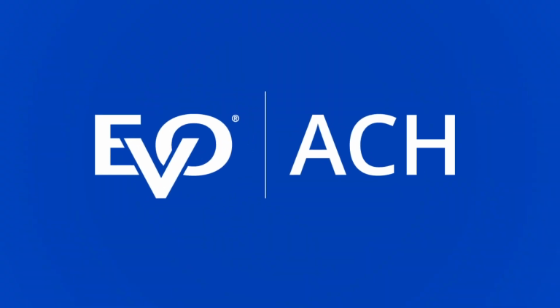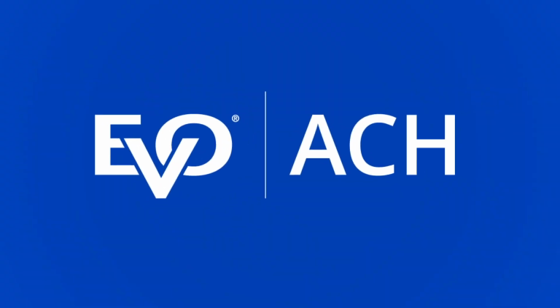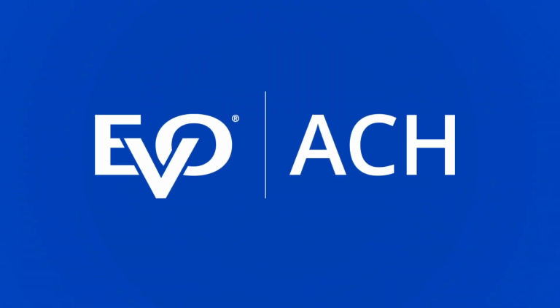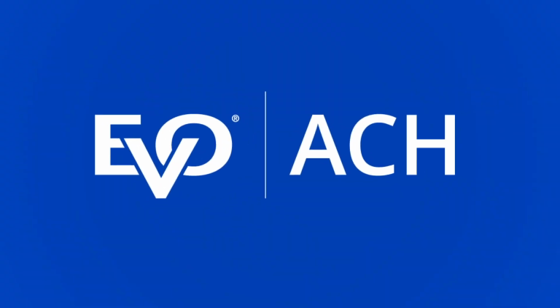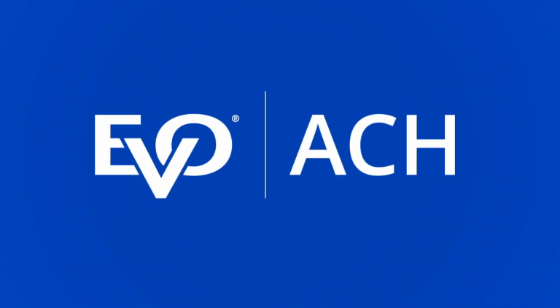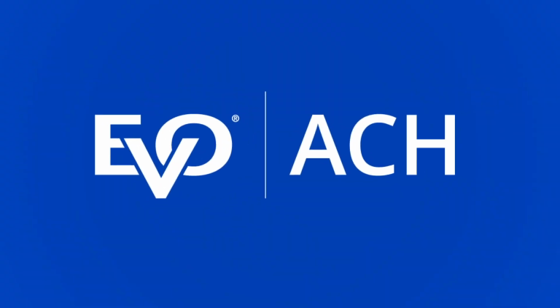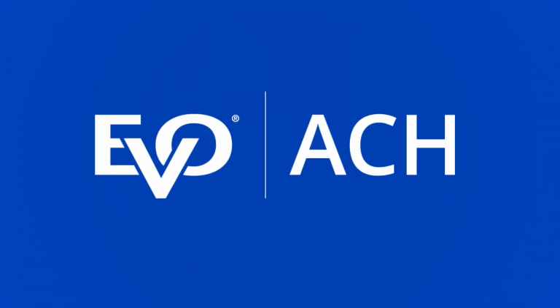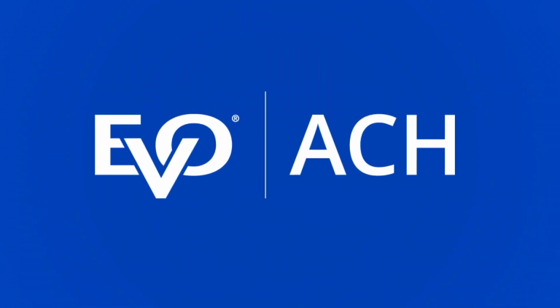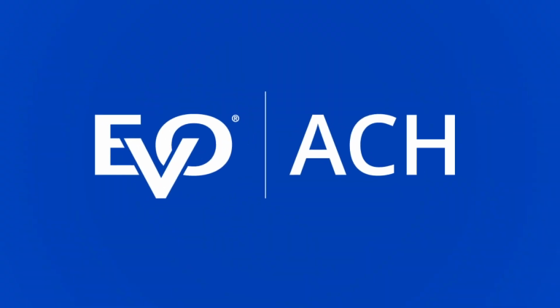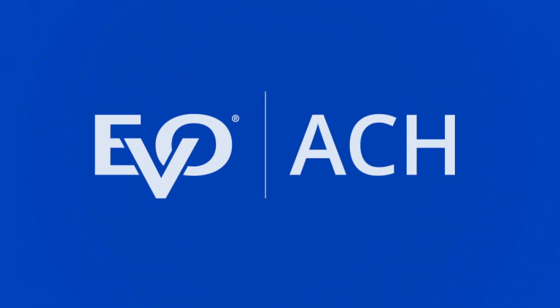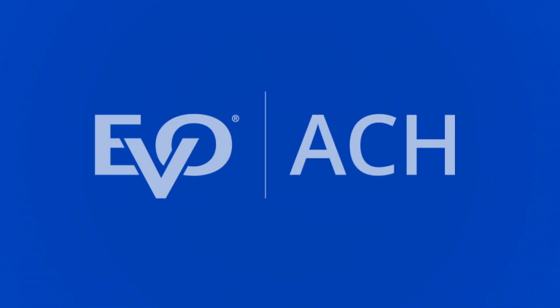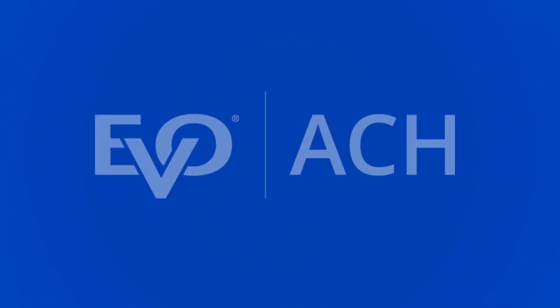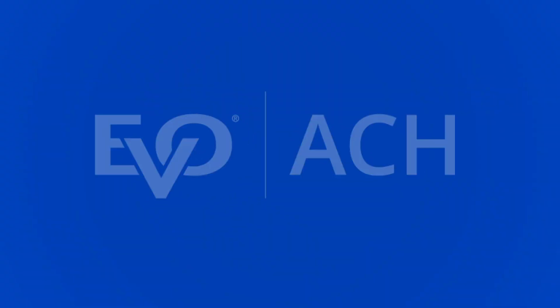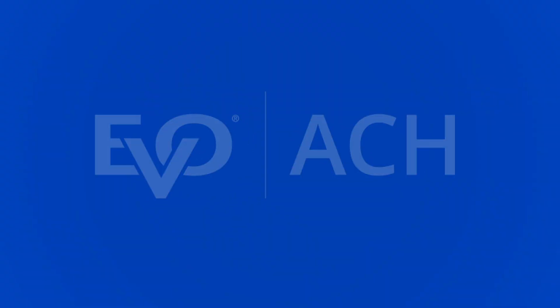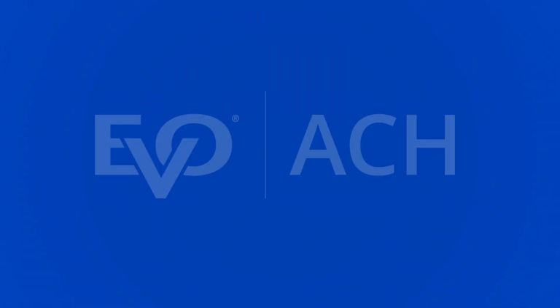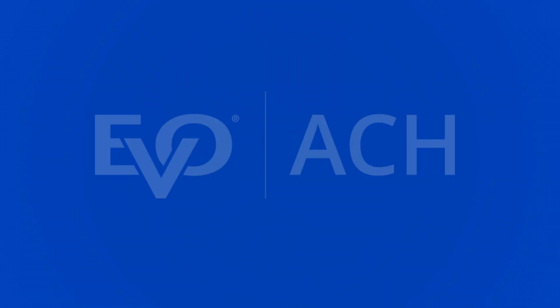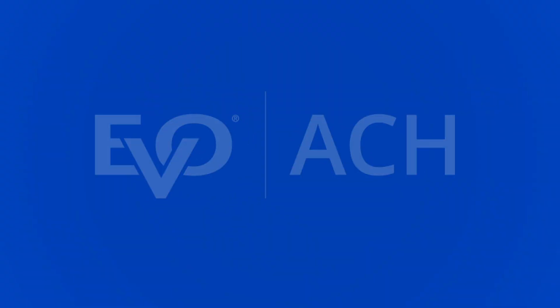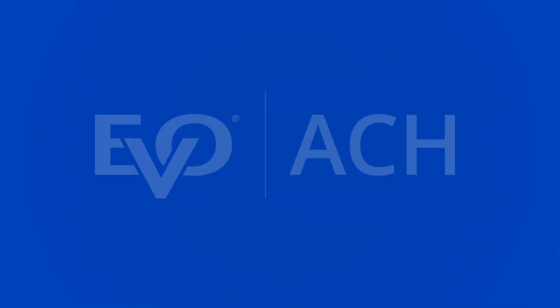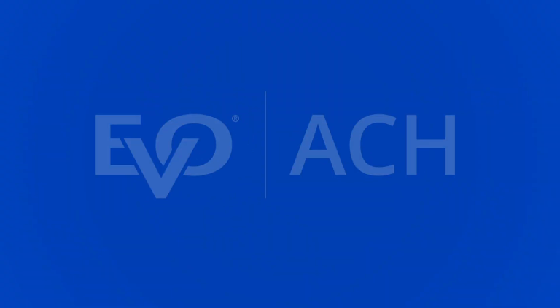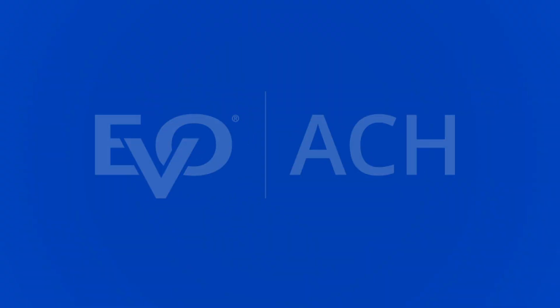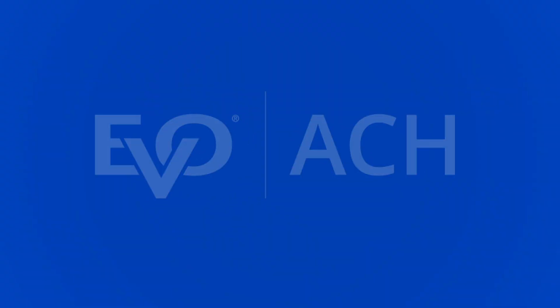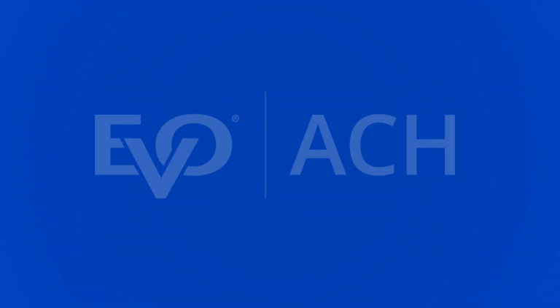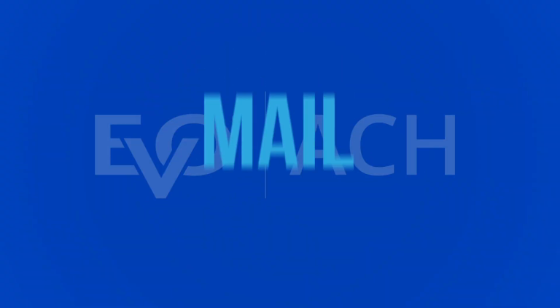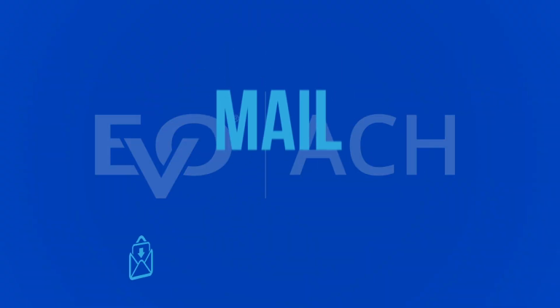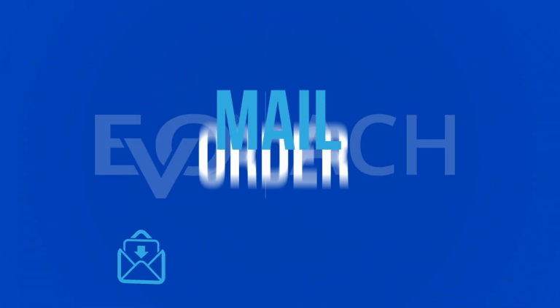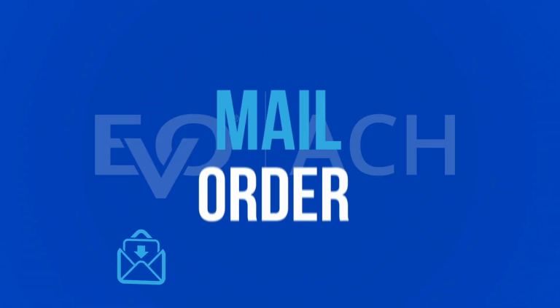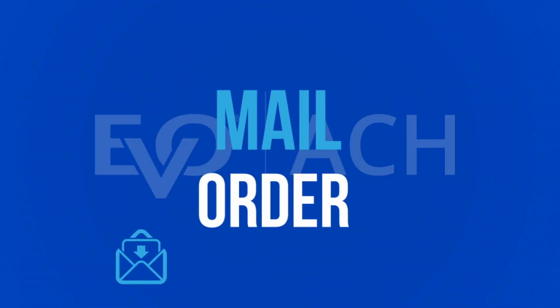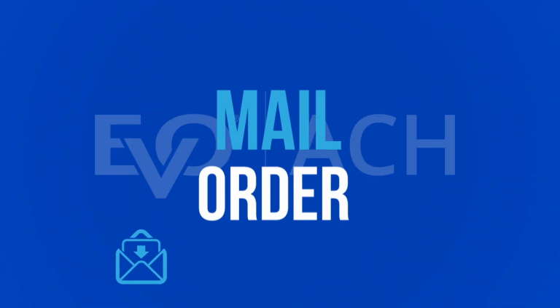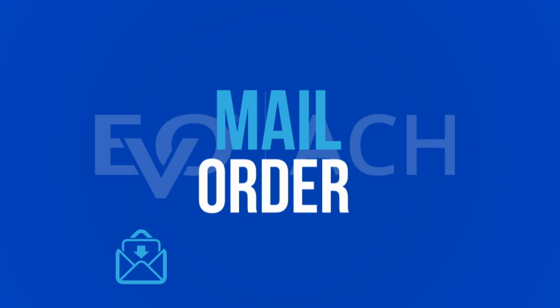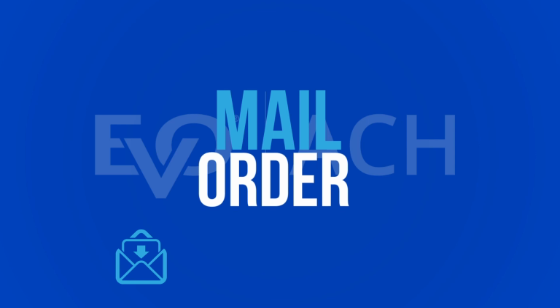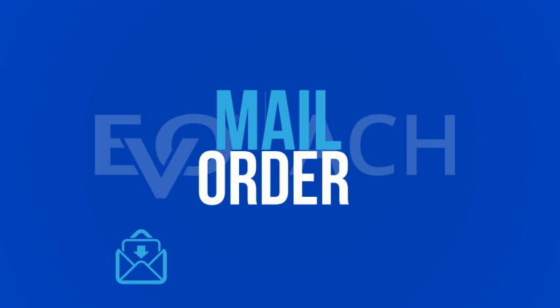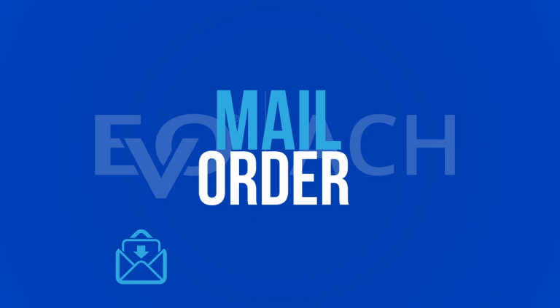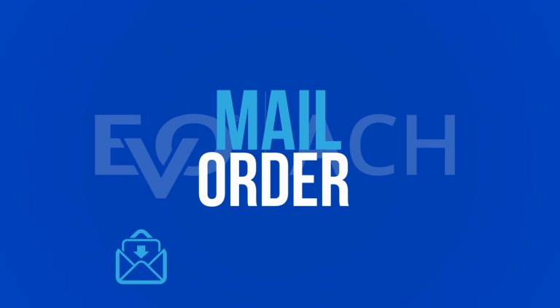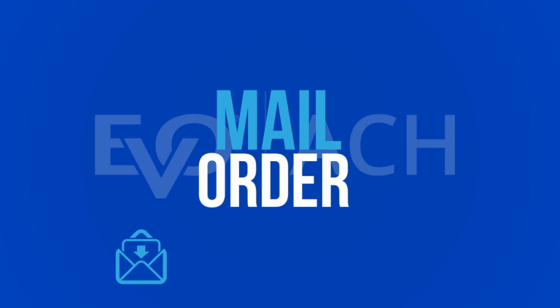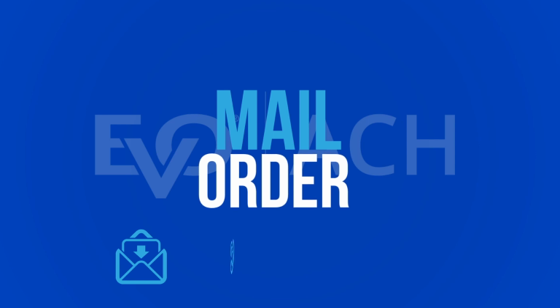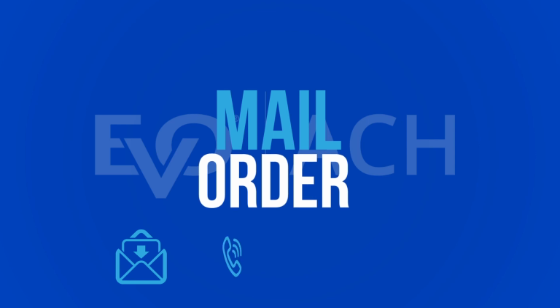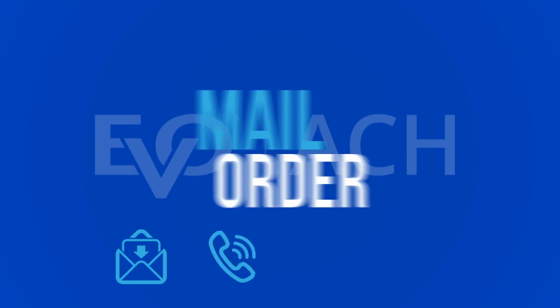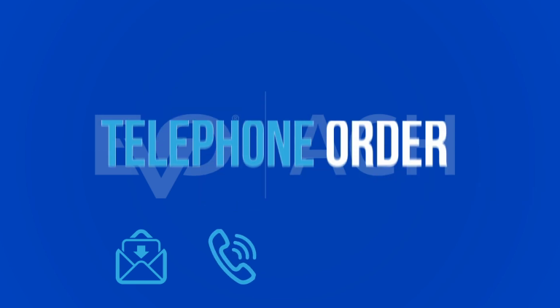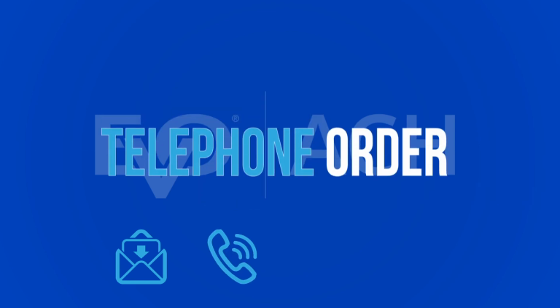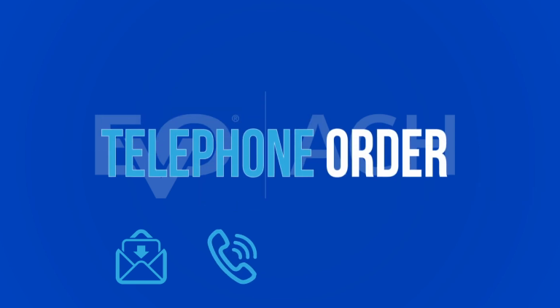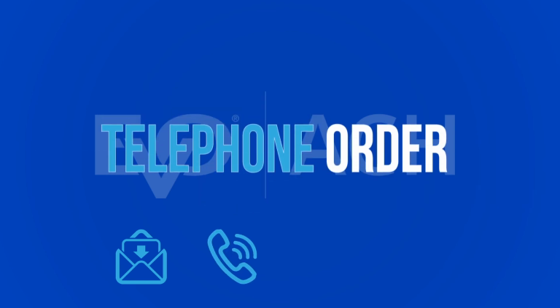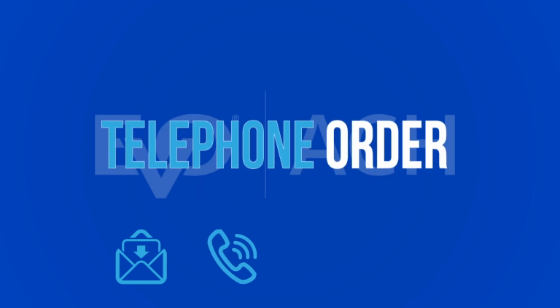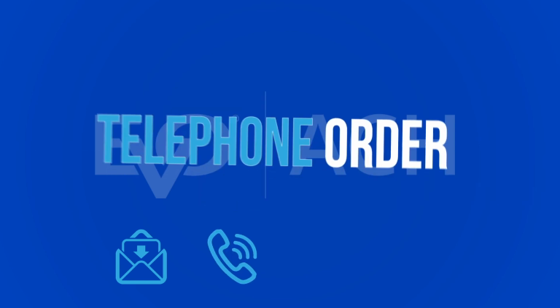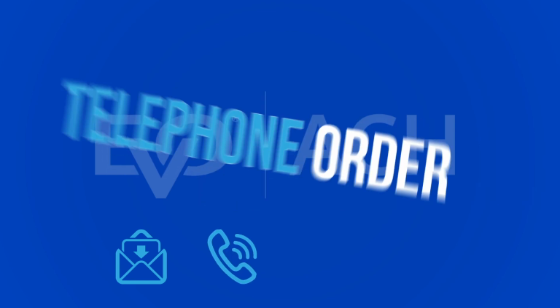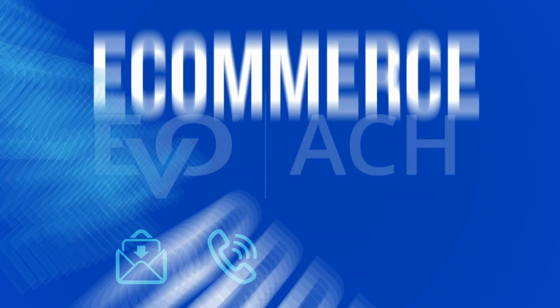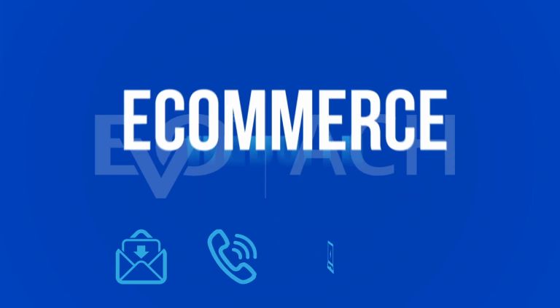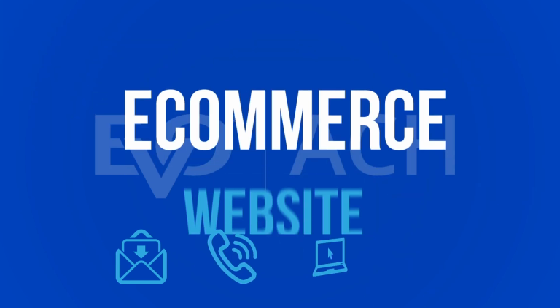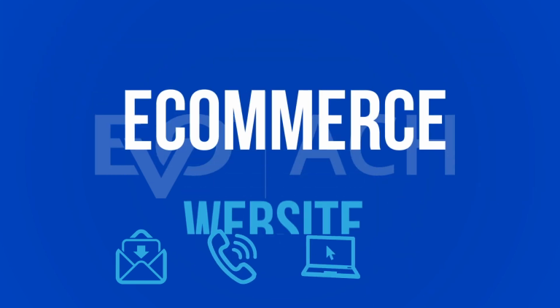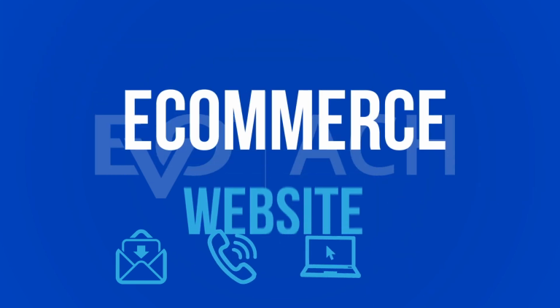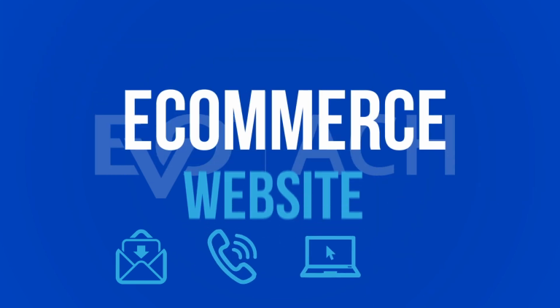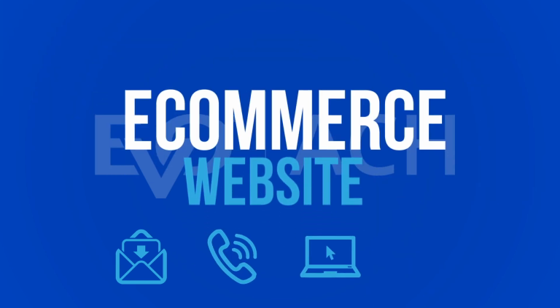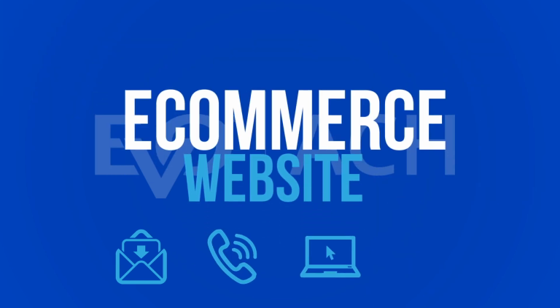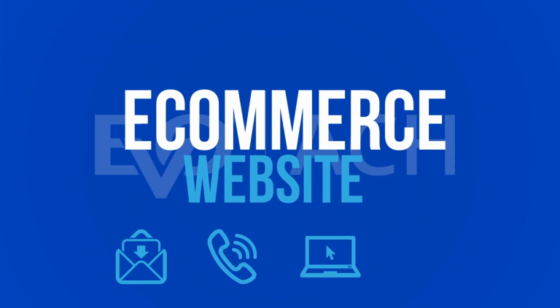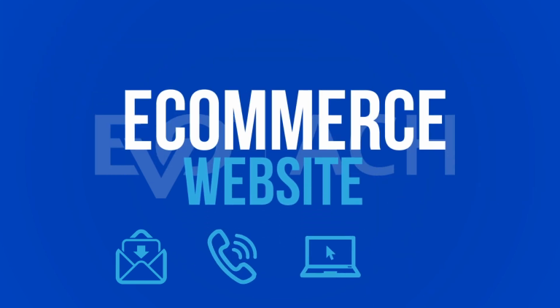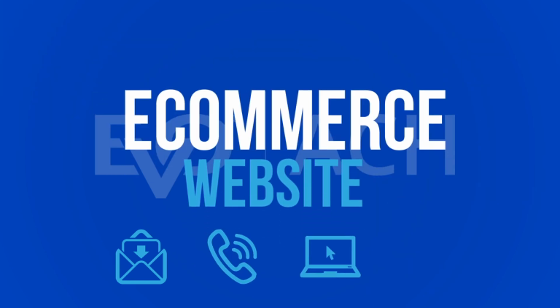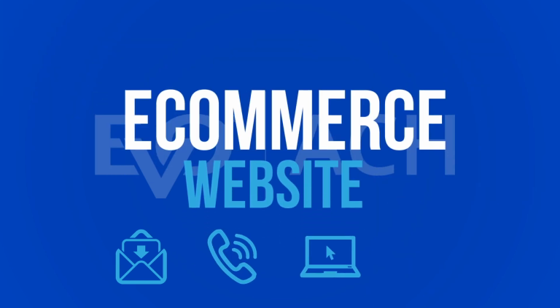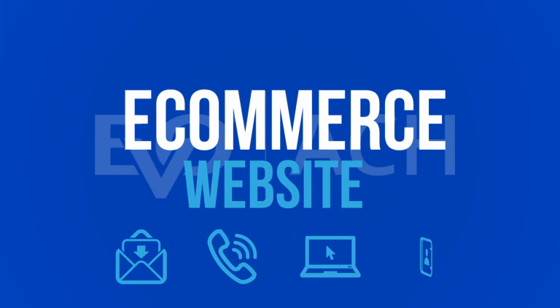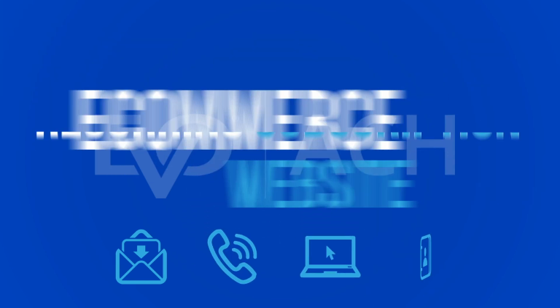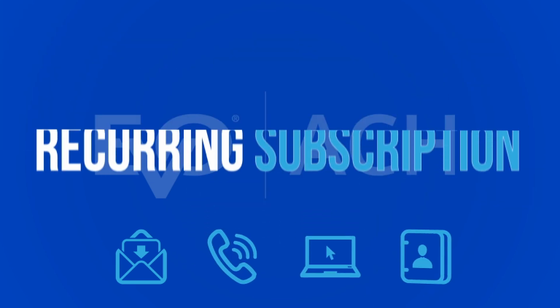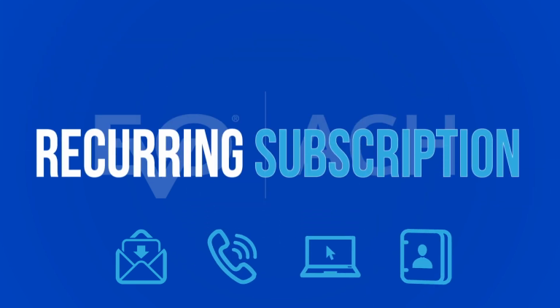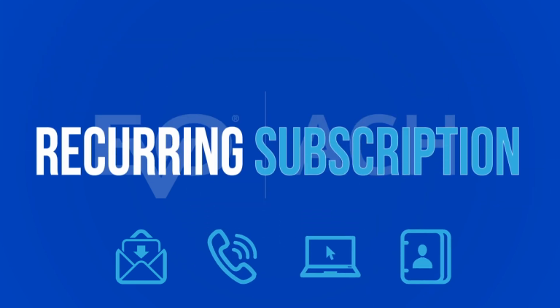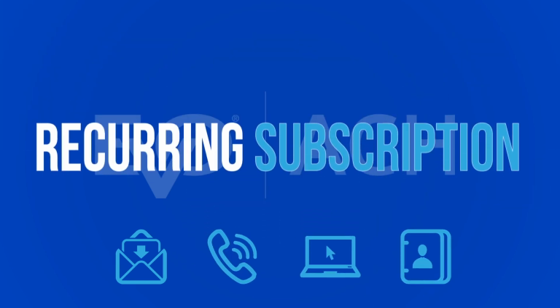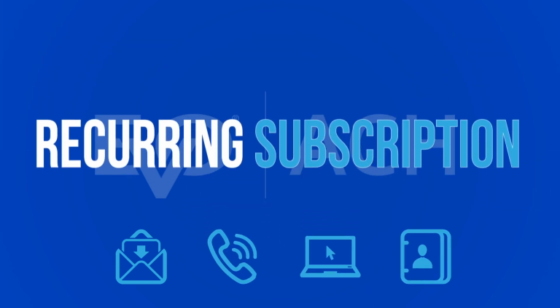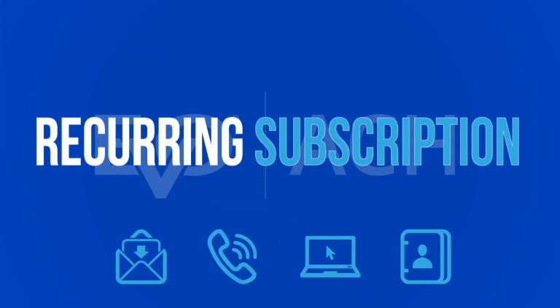Evo ACH offers ACH transaction support via mail order, telephone order, e-commerce website, or recurring subscription.